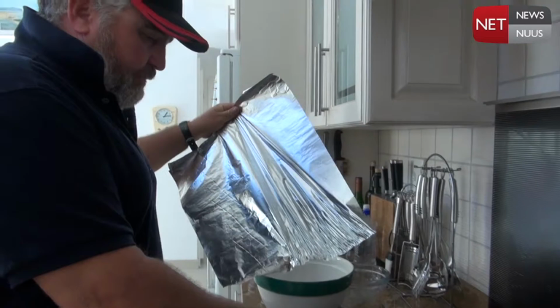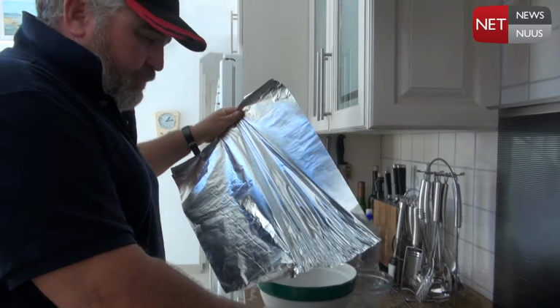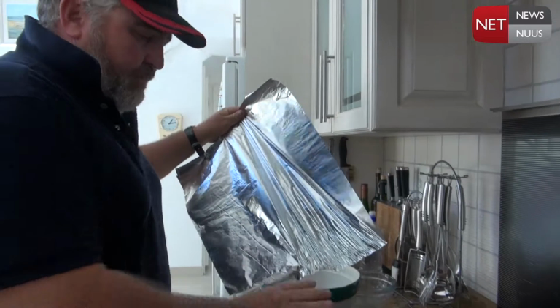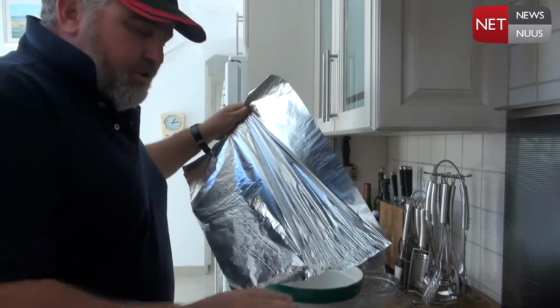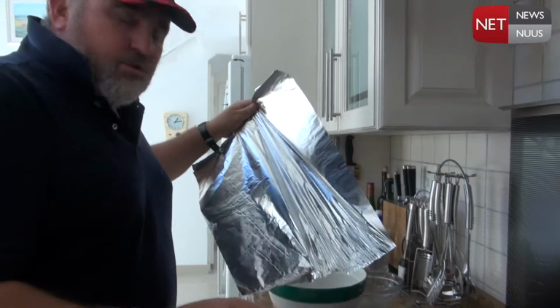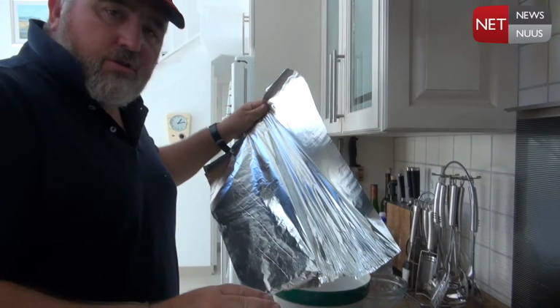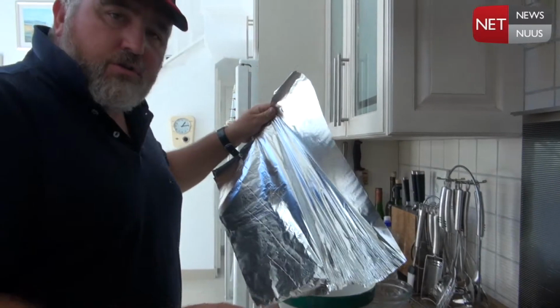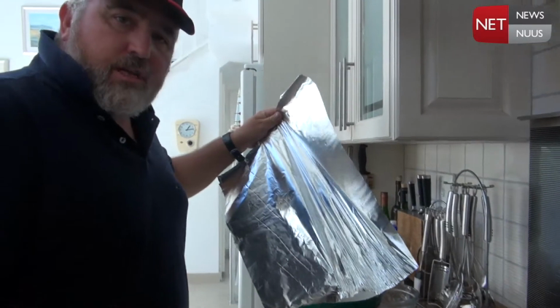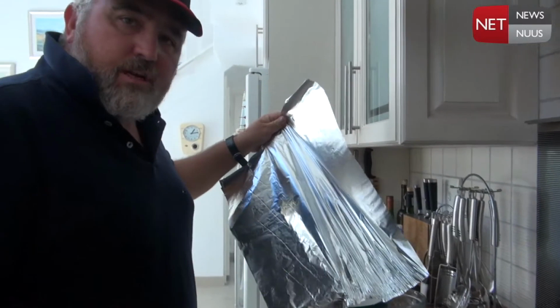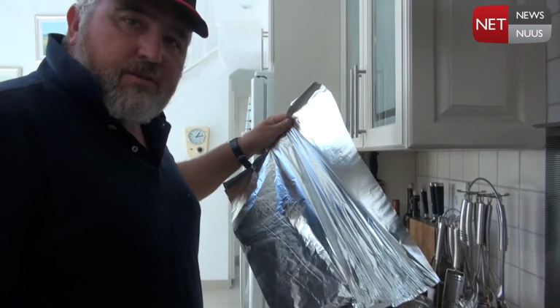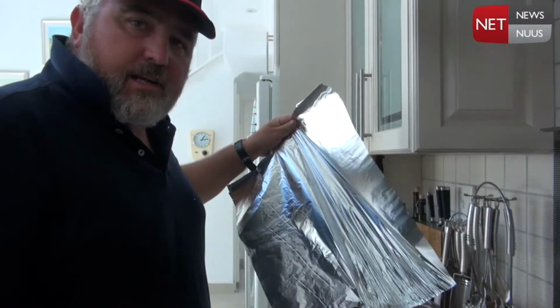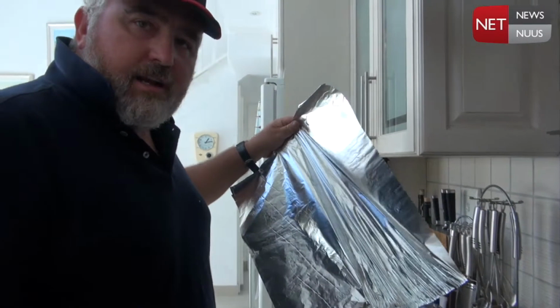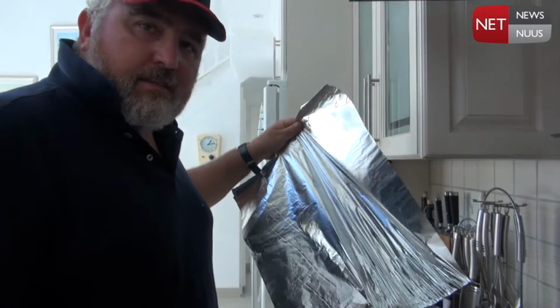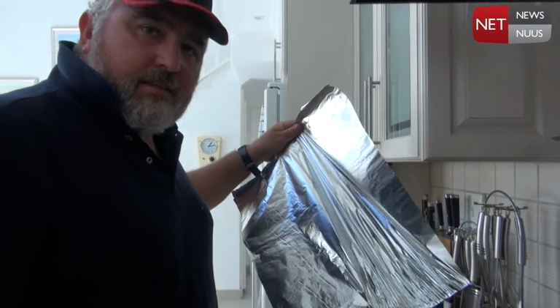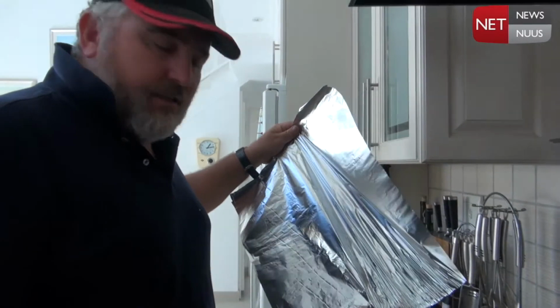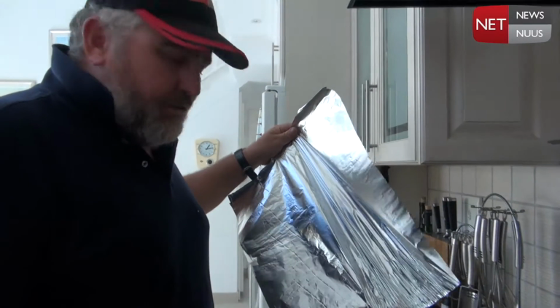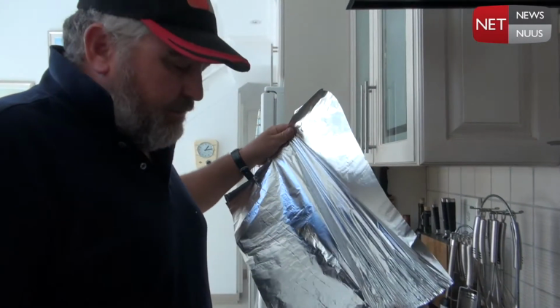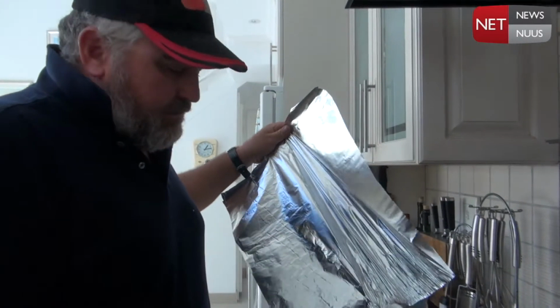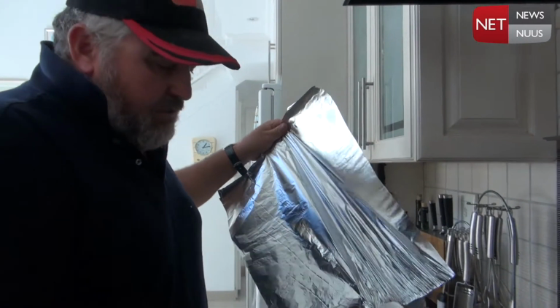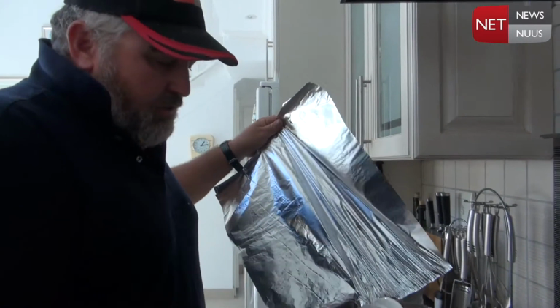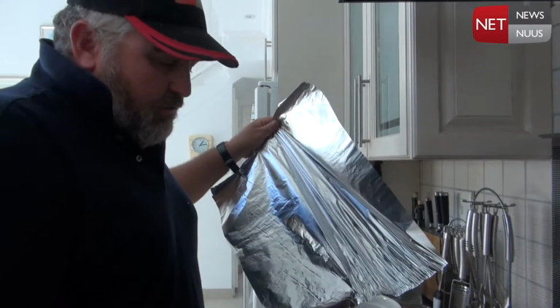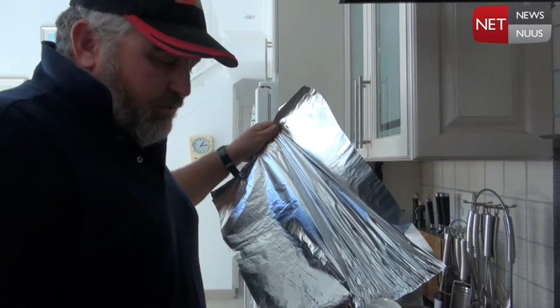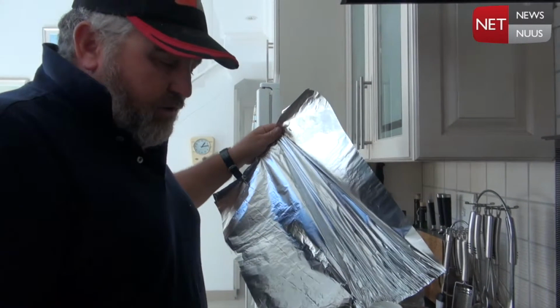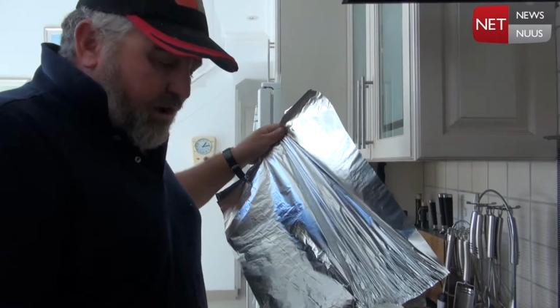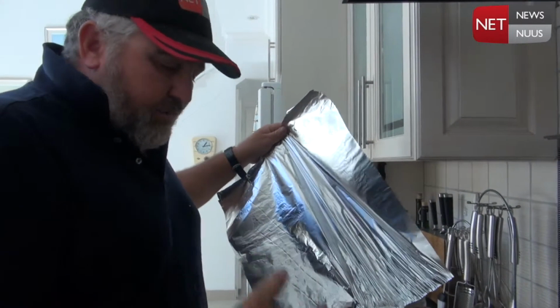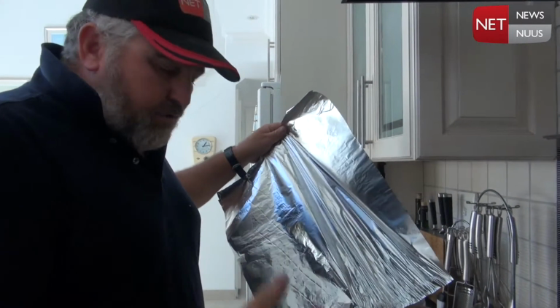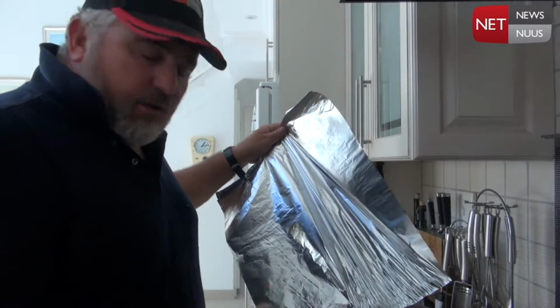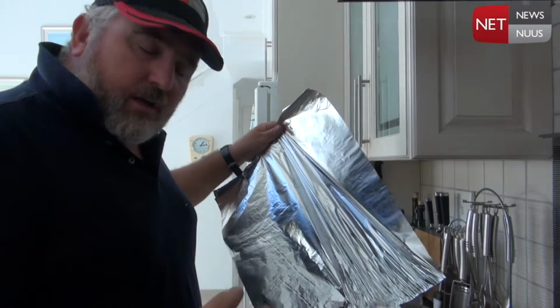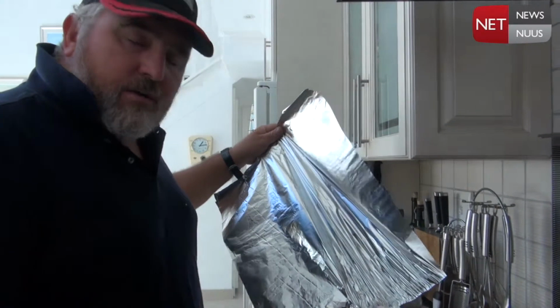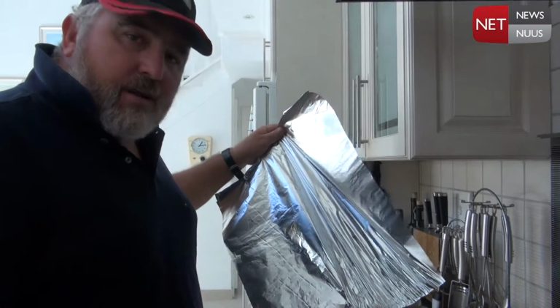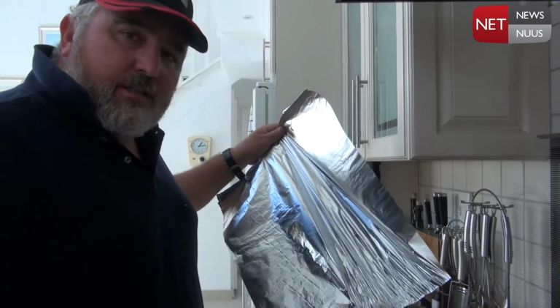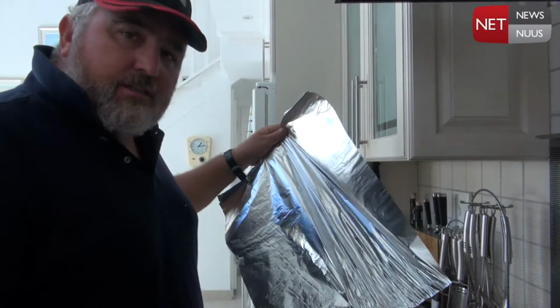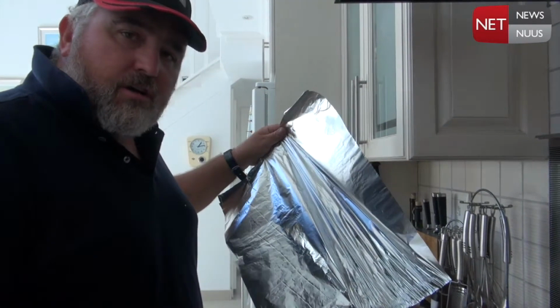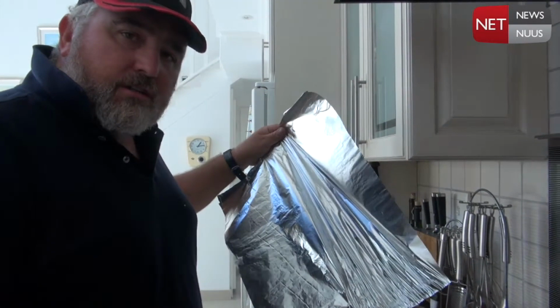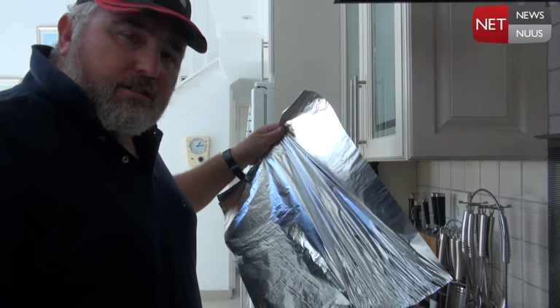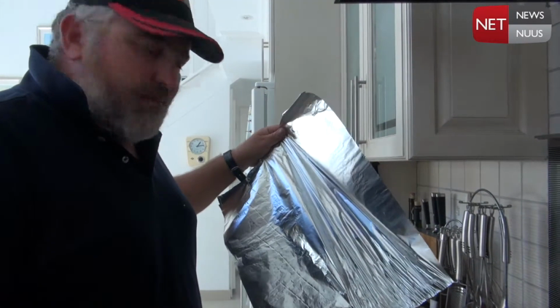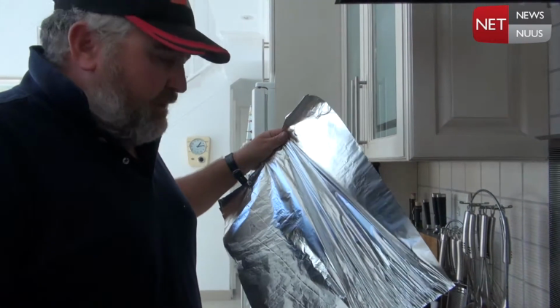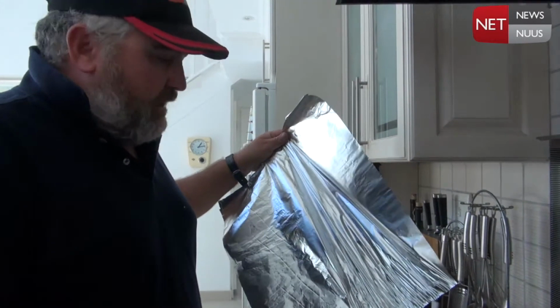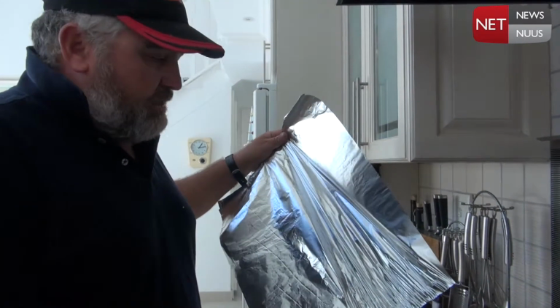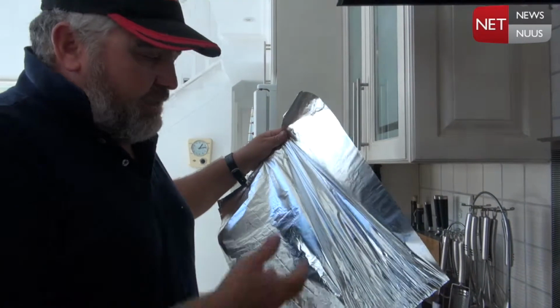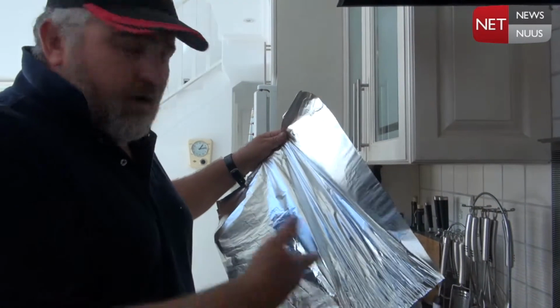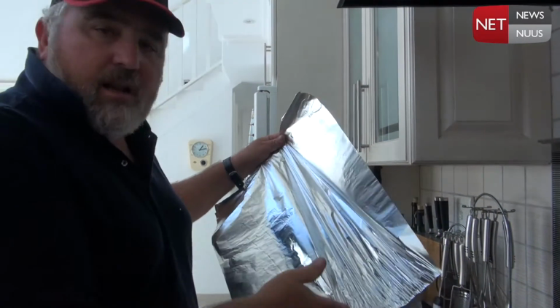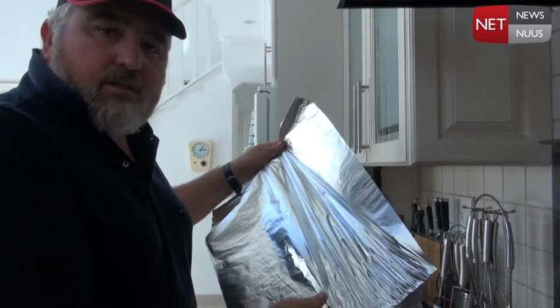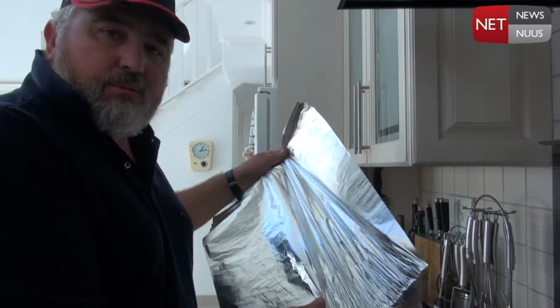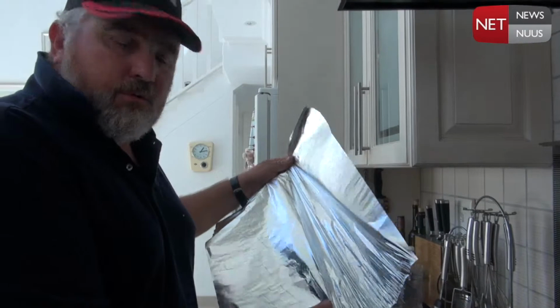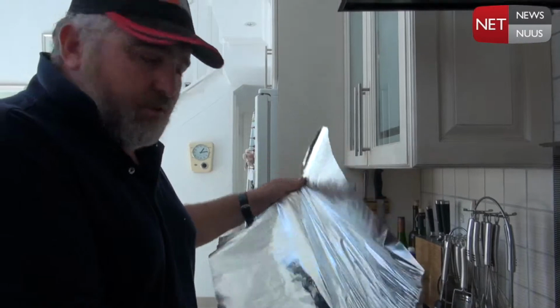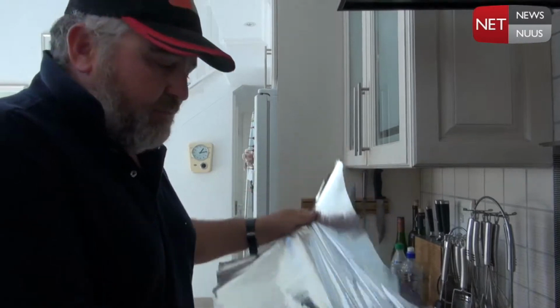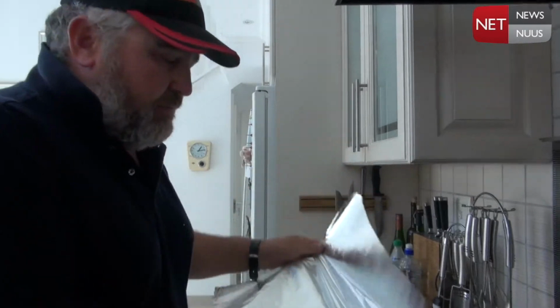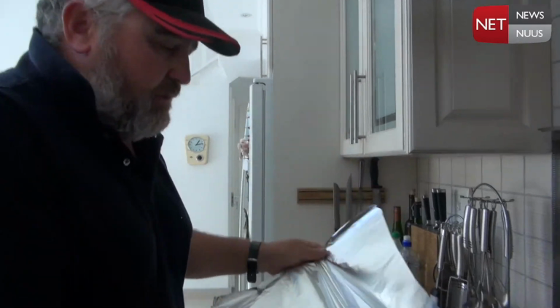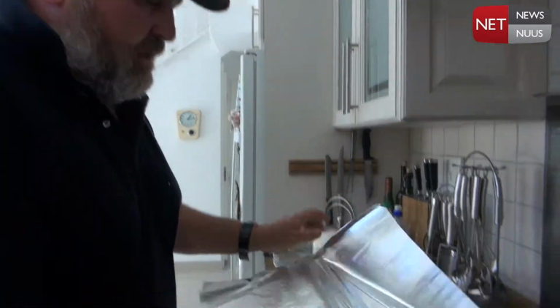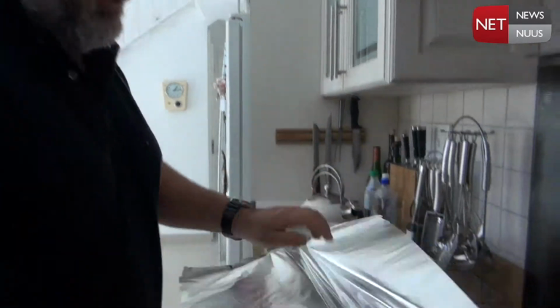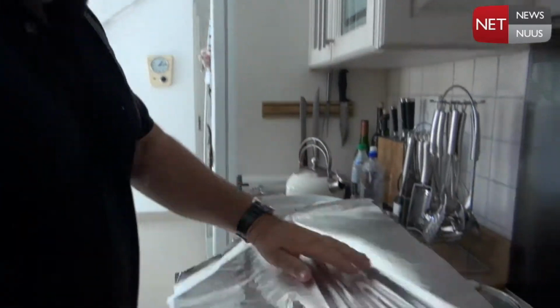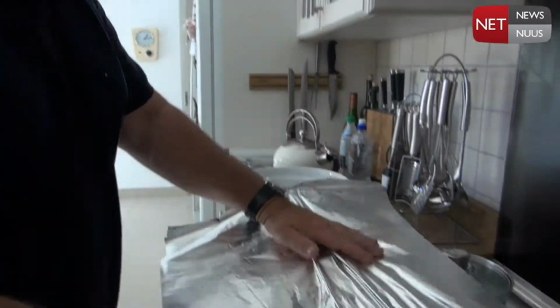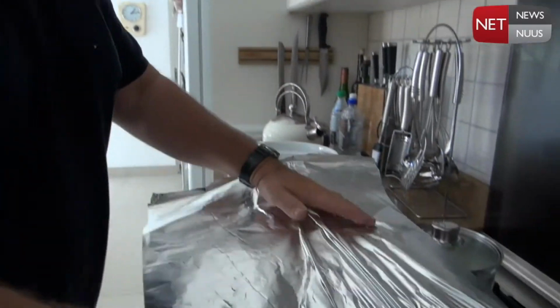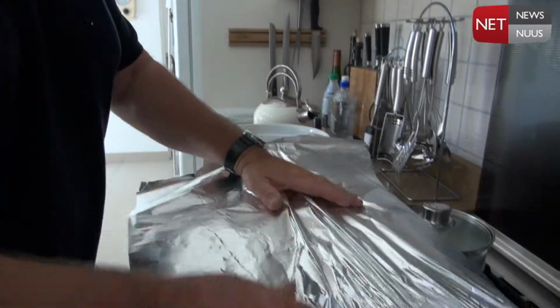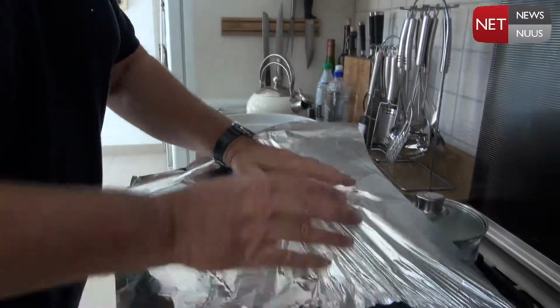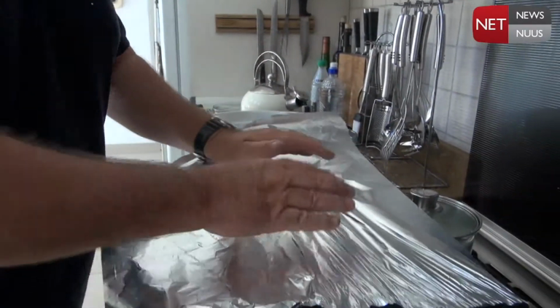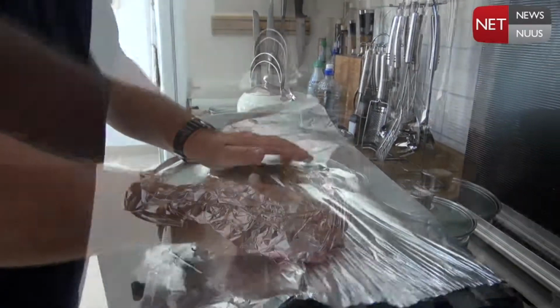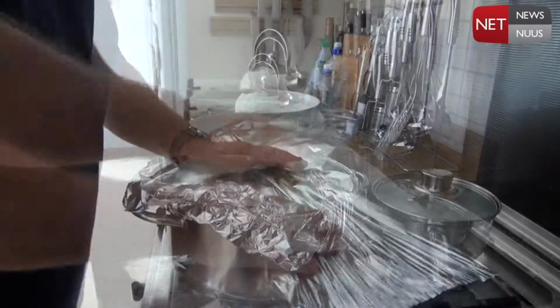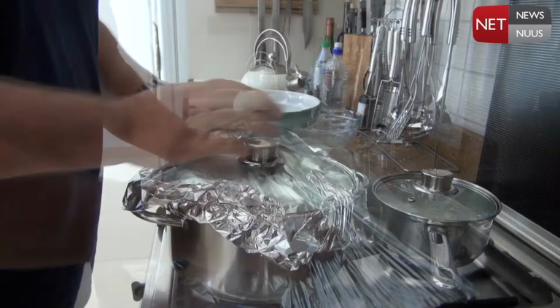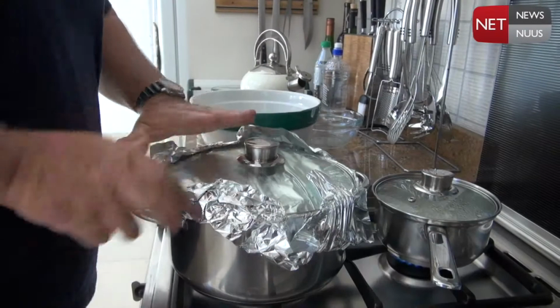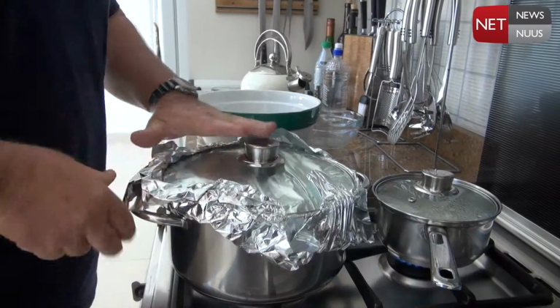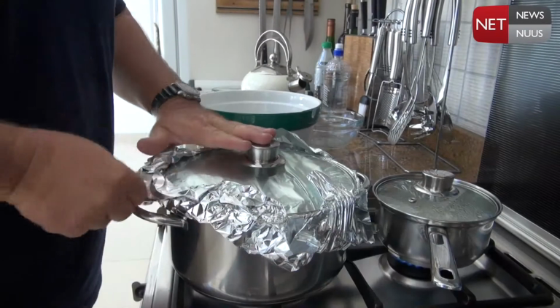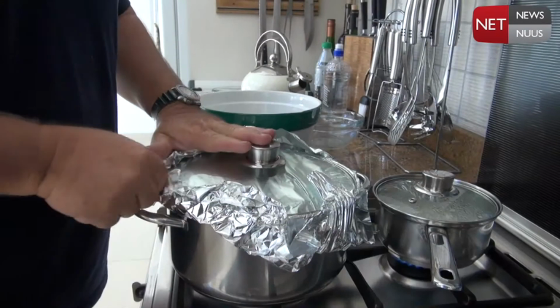To make sure you get a really nice seal on the crab so they can really start steaming nicely, I like to put some tin foil wrap on there.